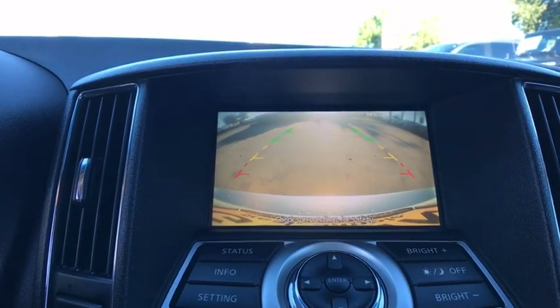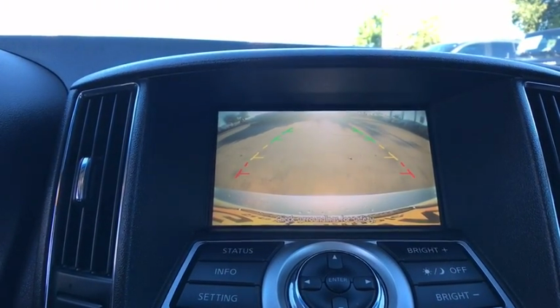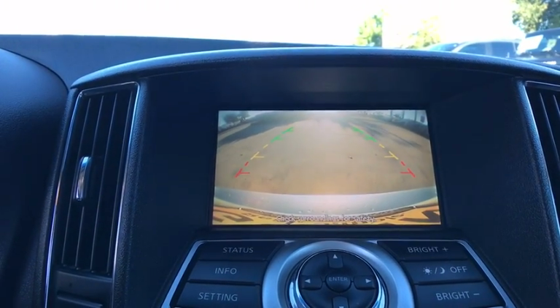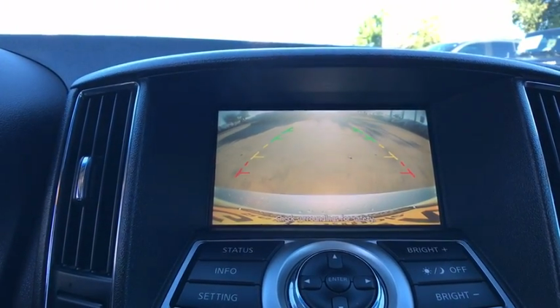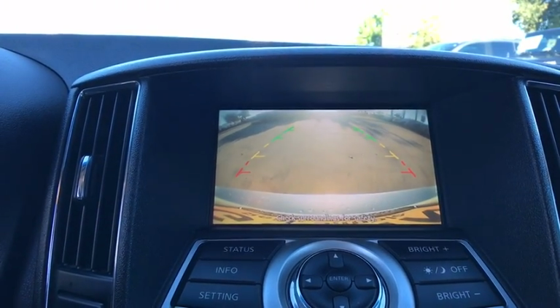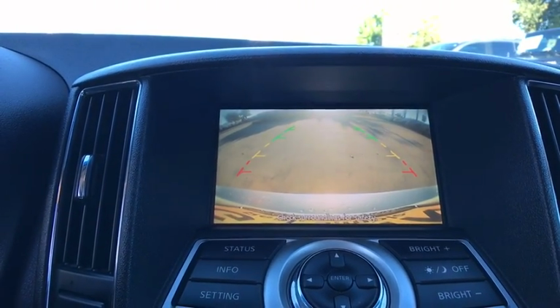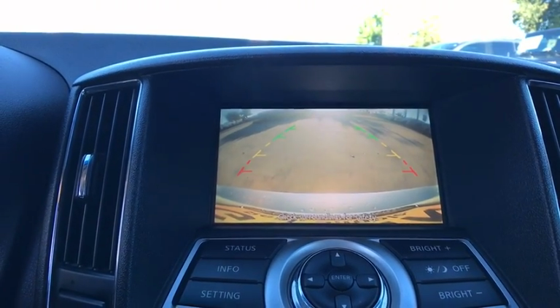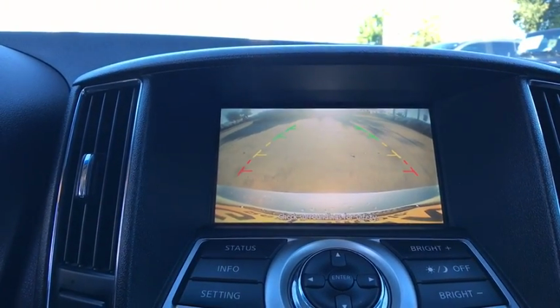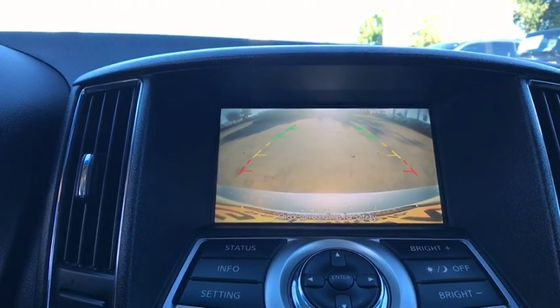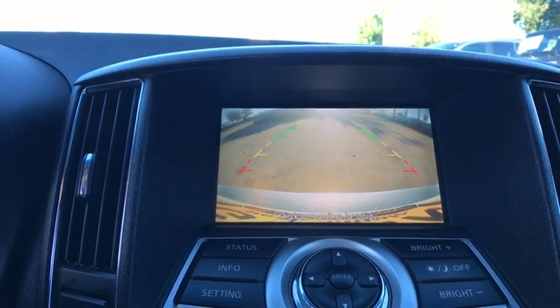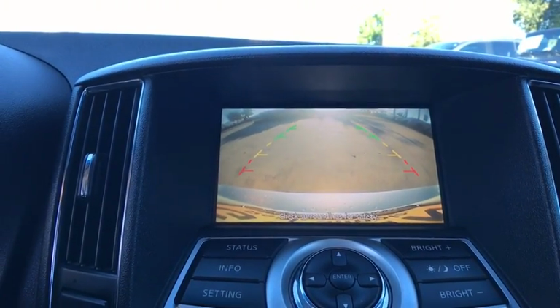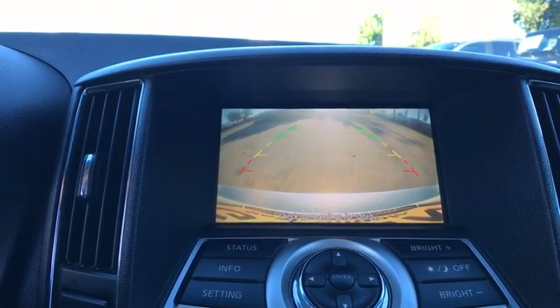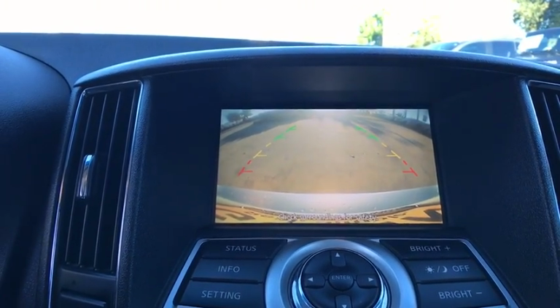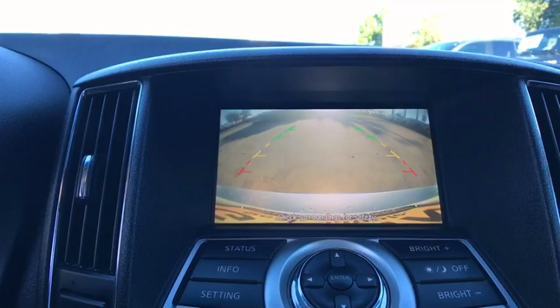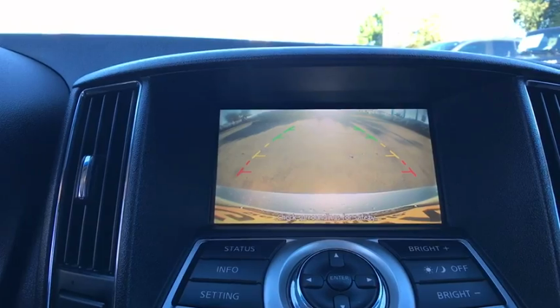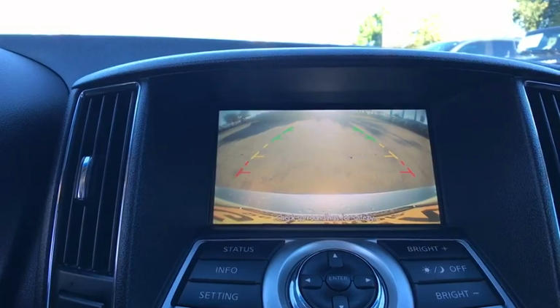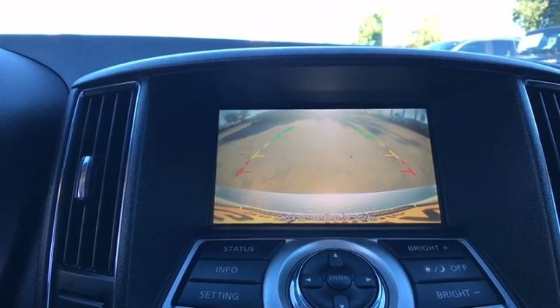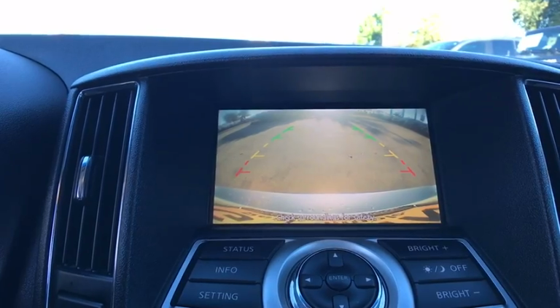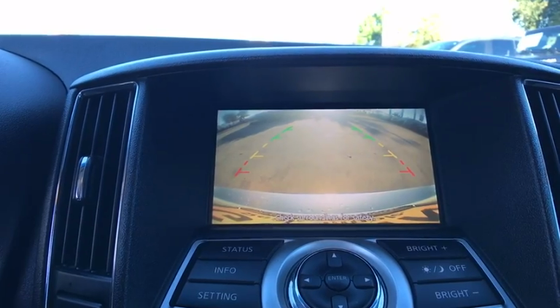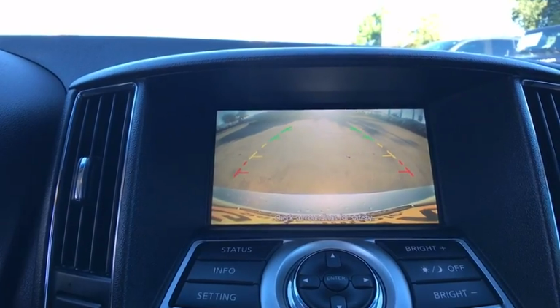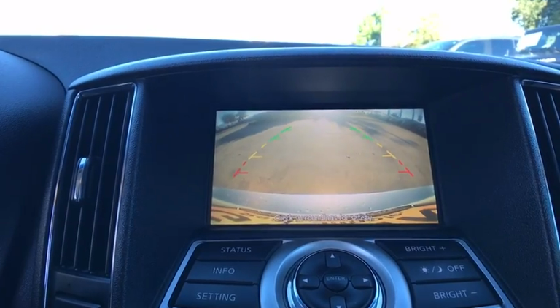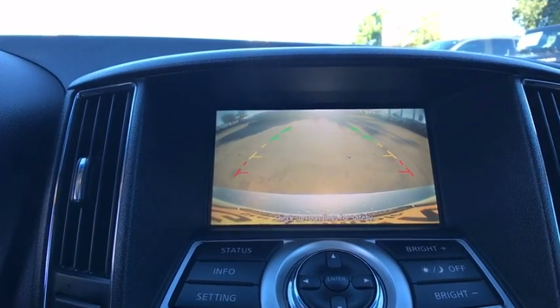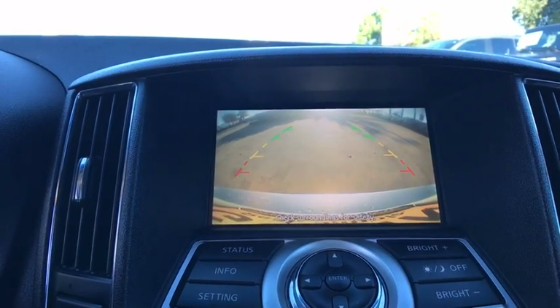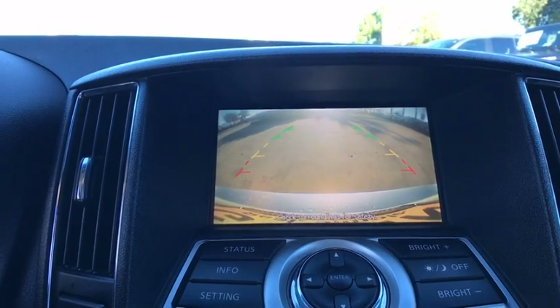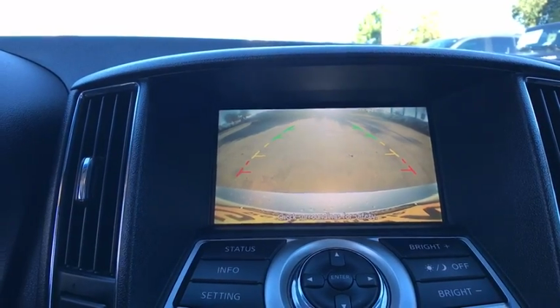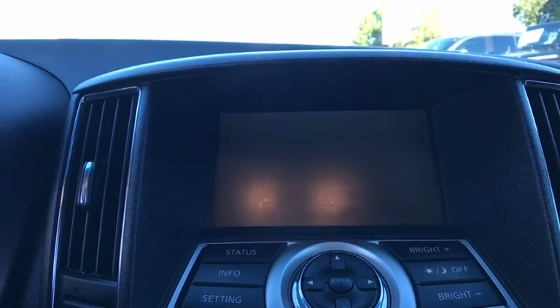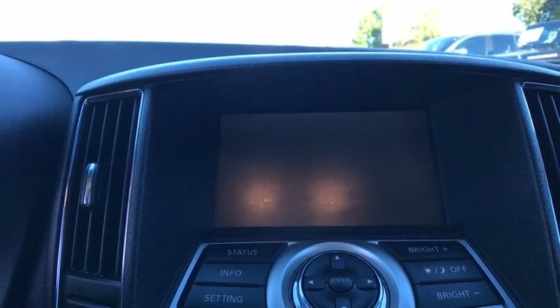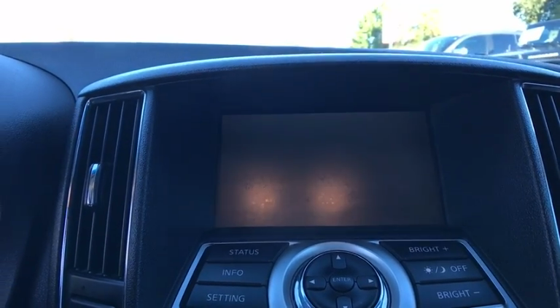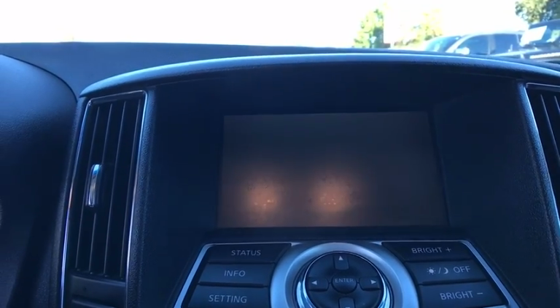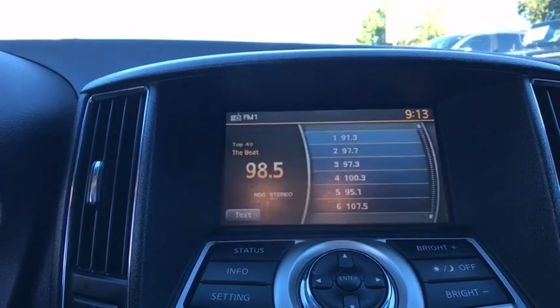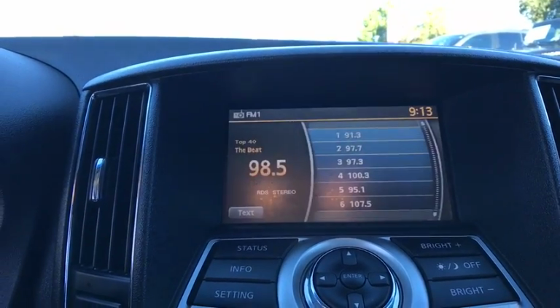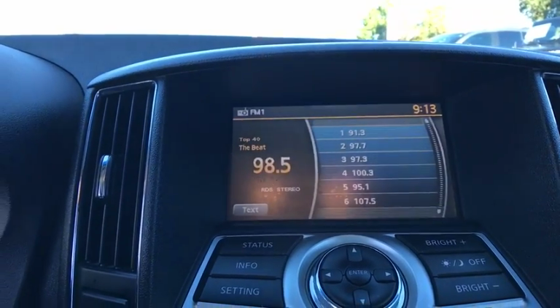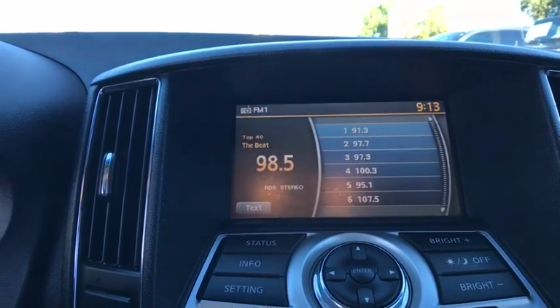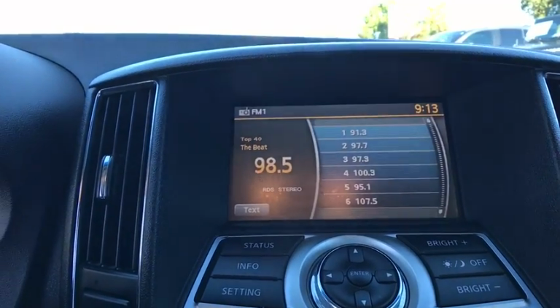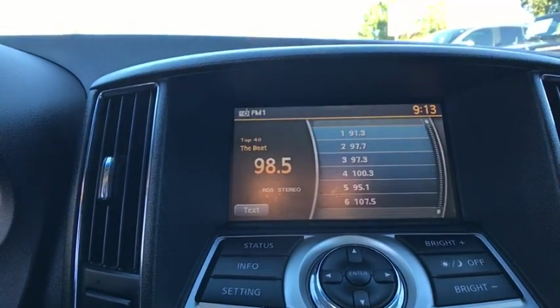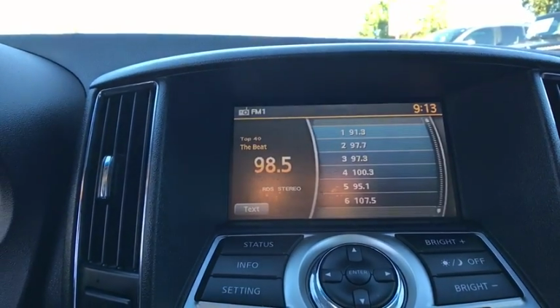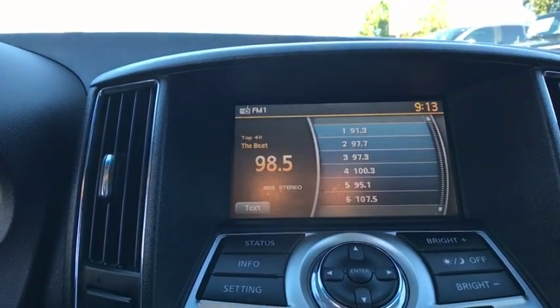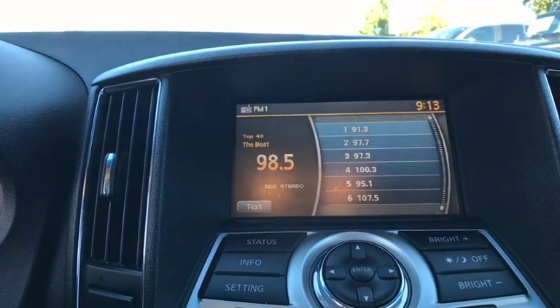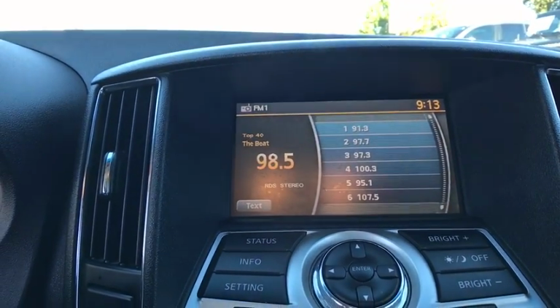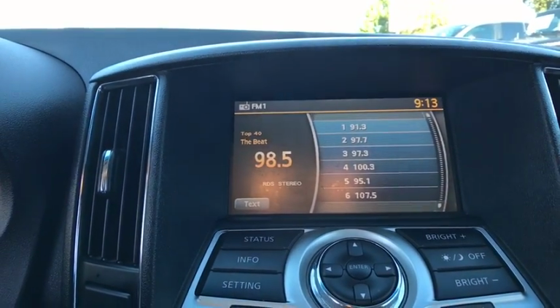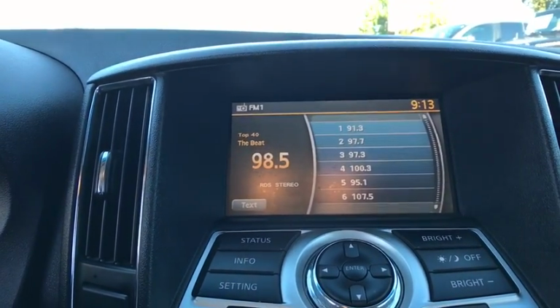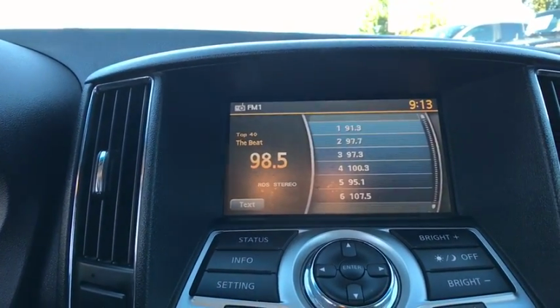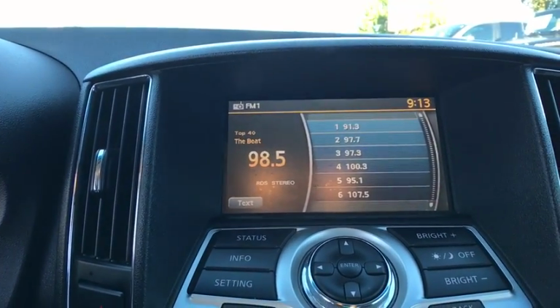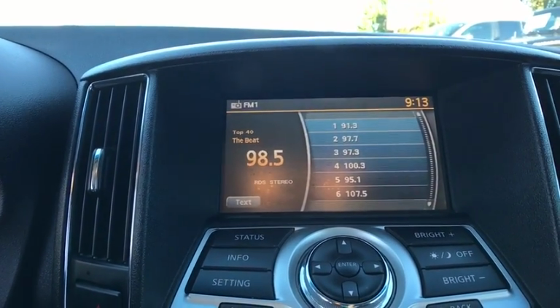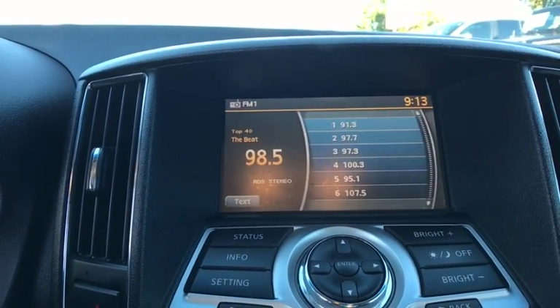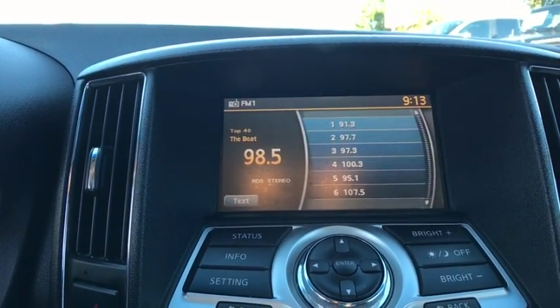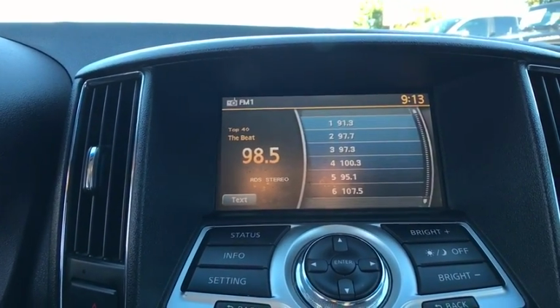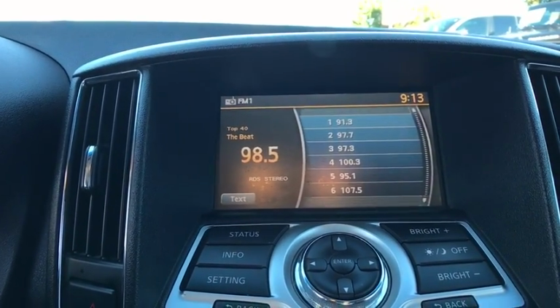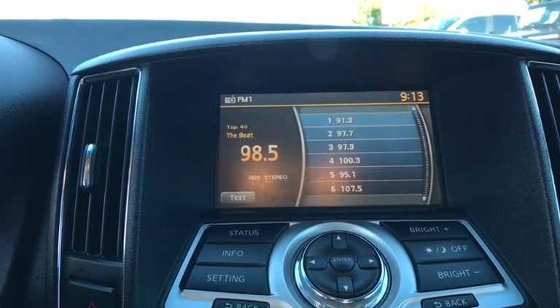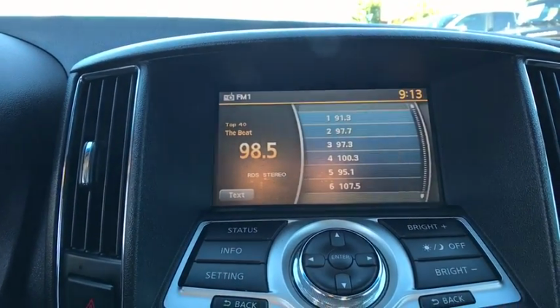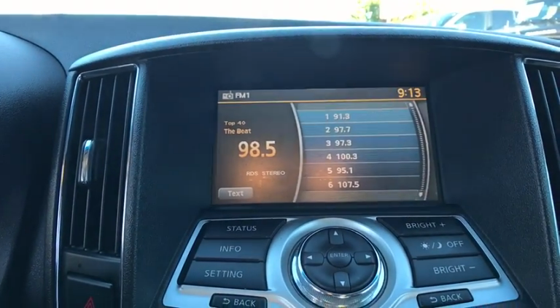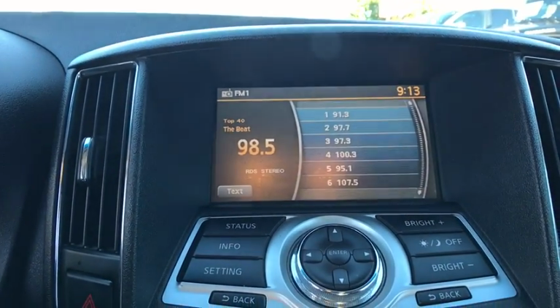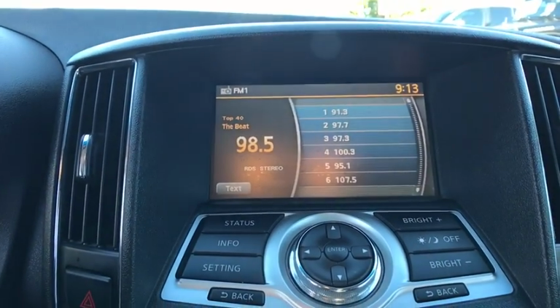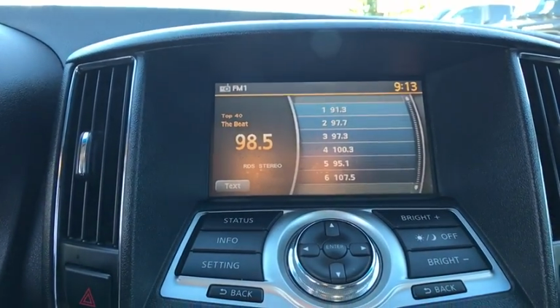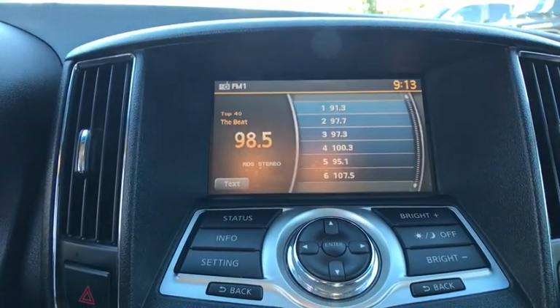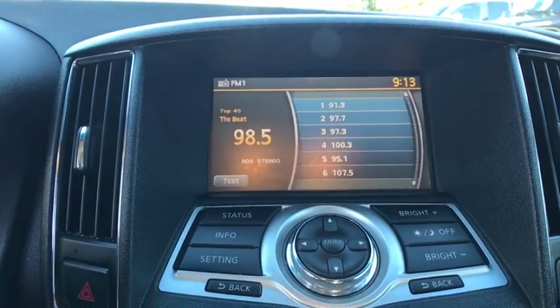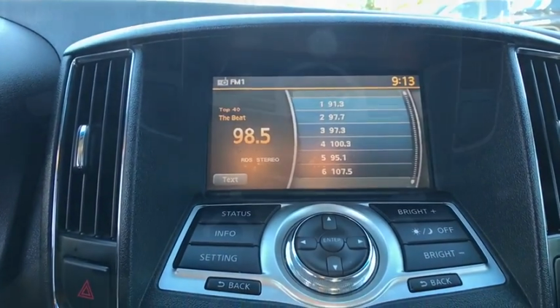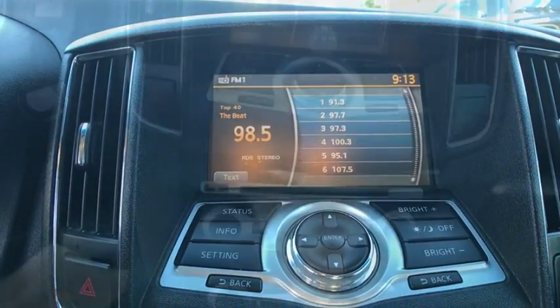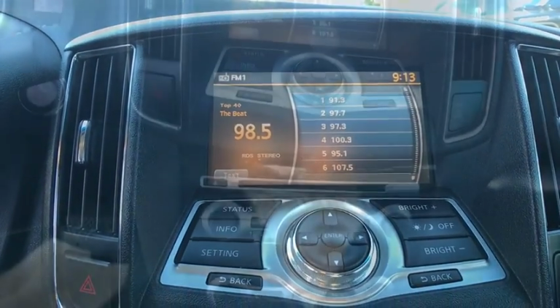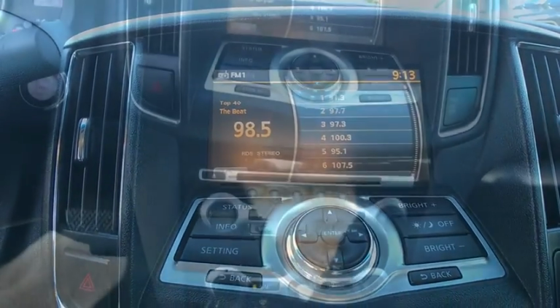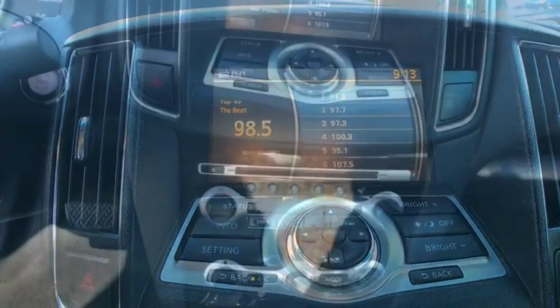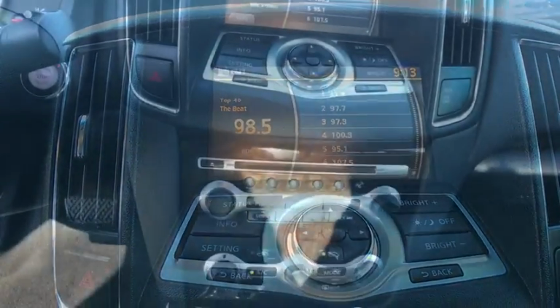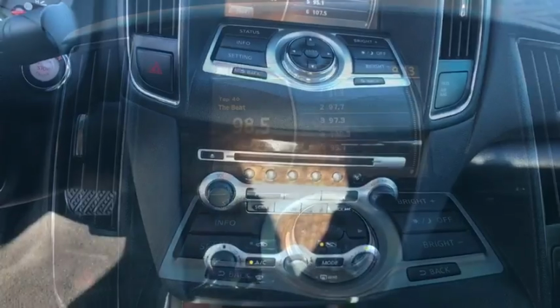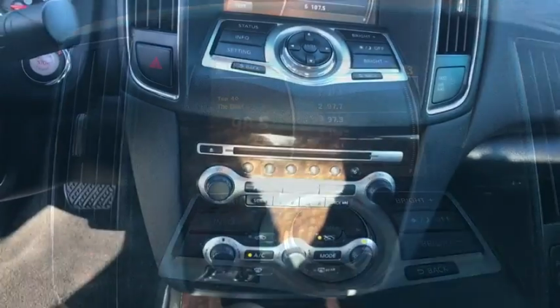Keyless start, hard disc drive media storage, four wheel disc brakes, aluminum wheels, and universal garage door opener.